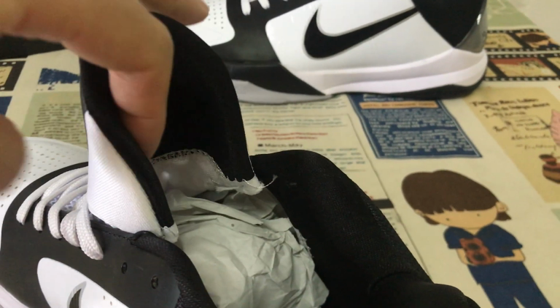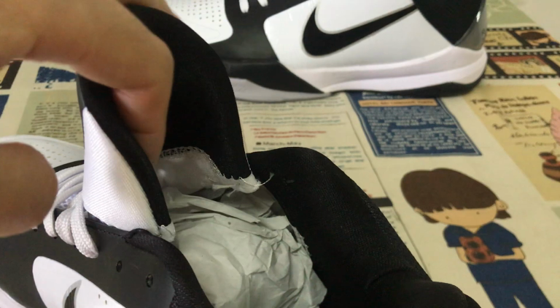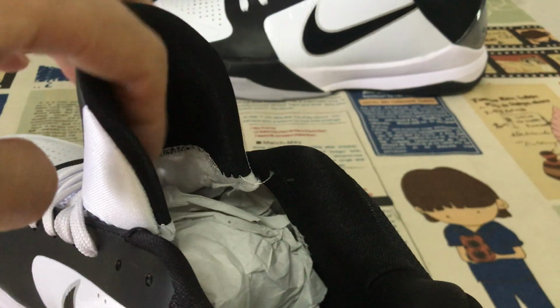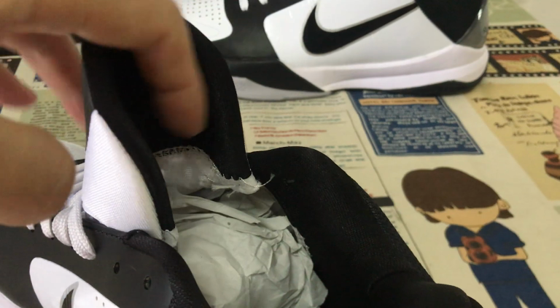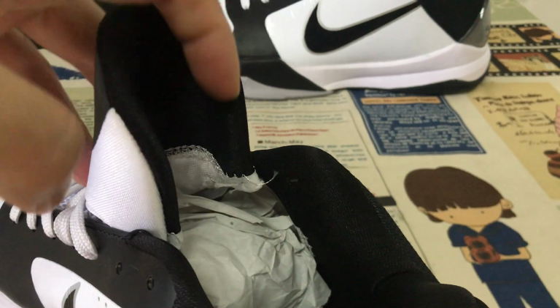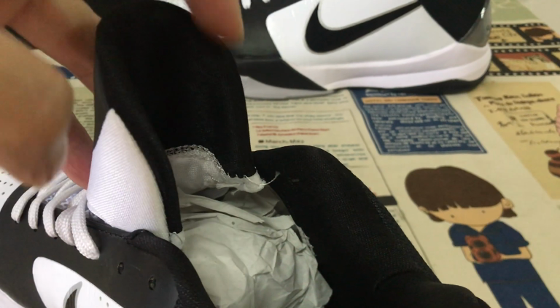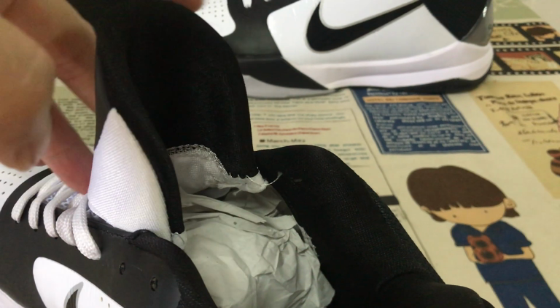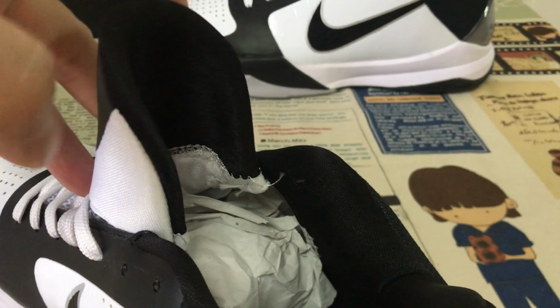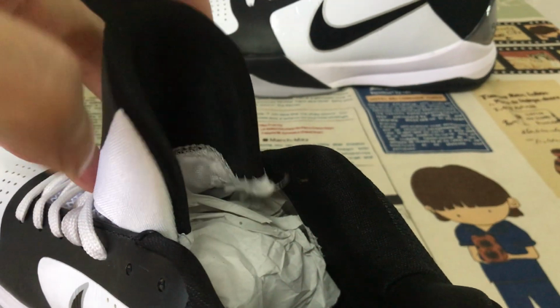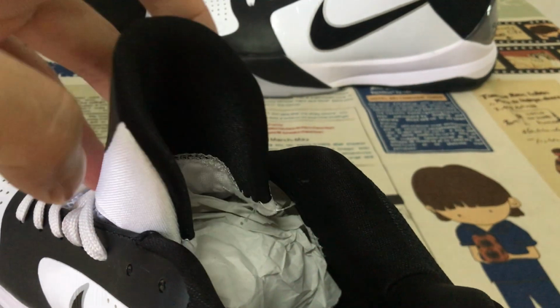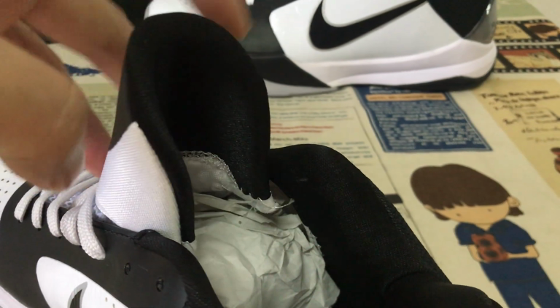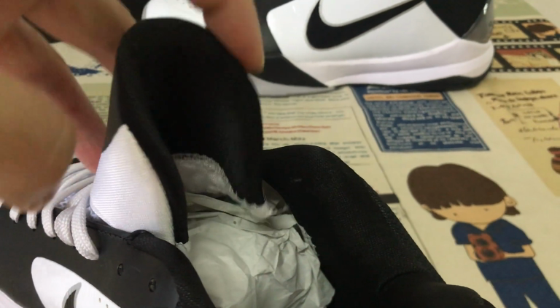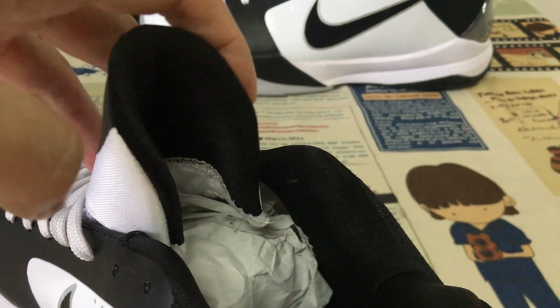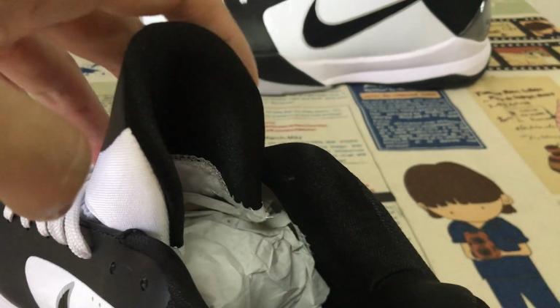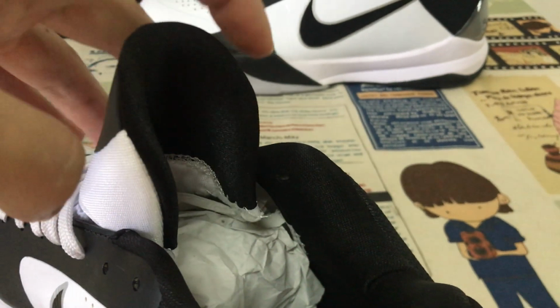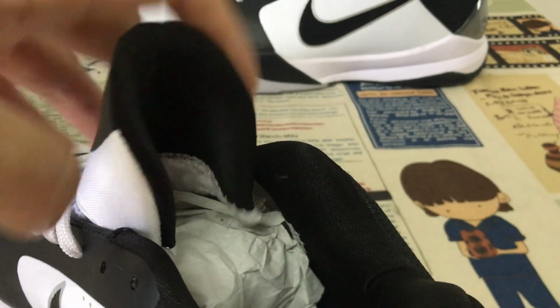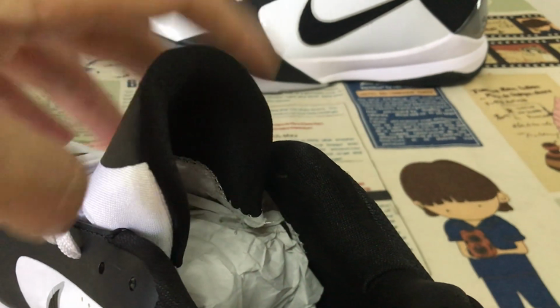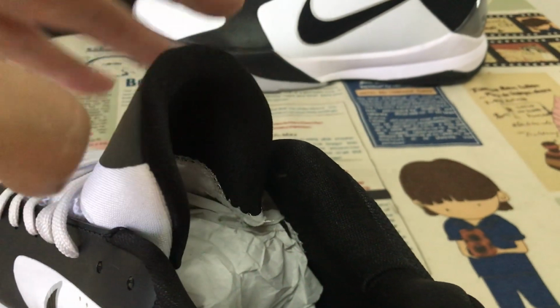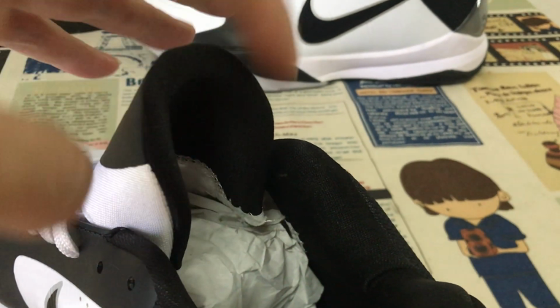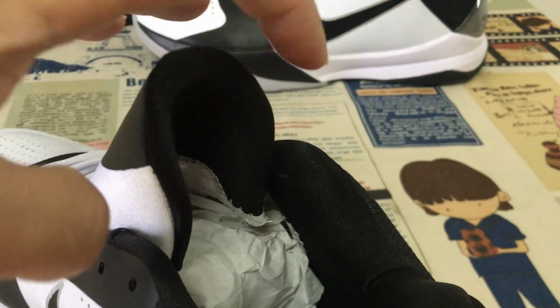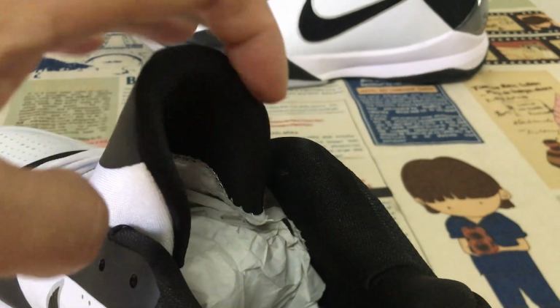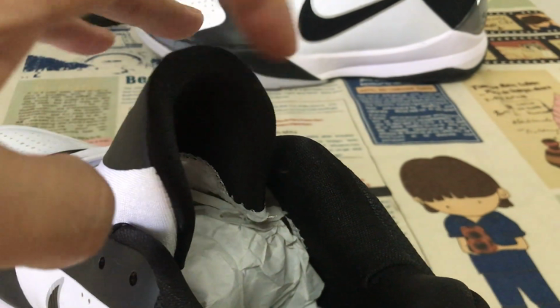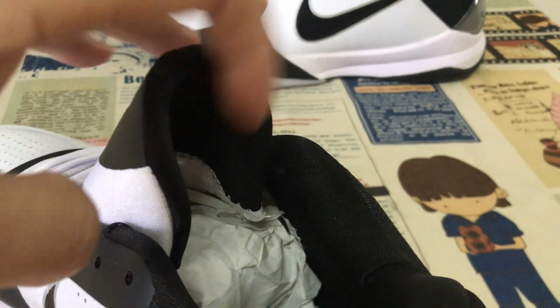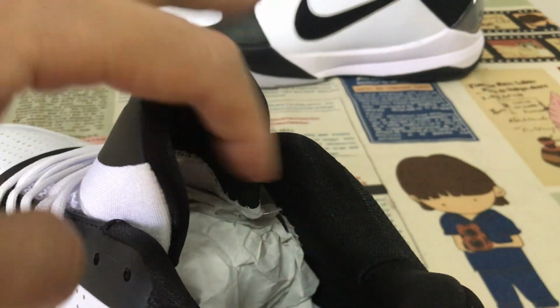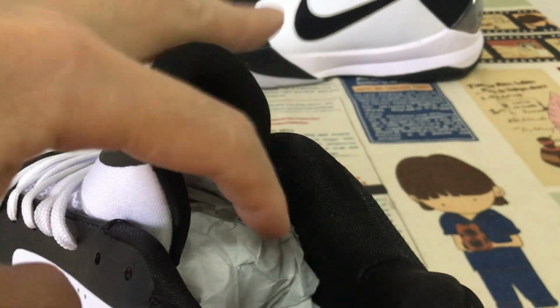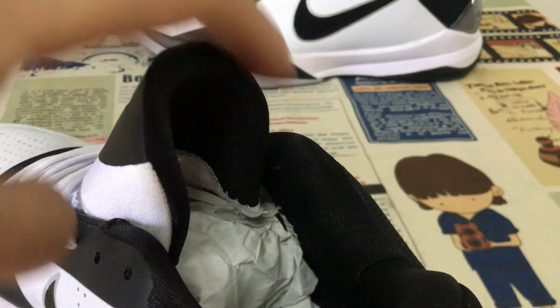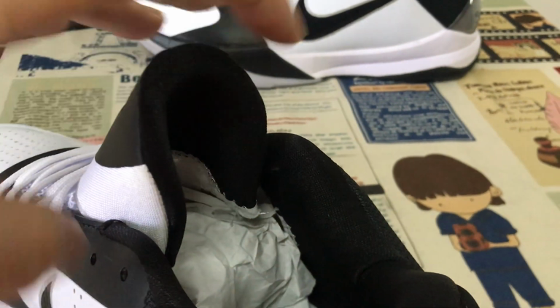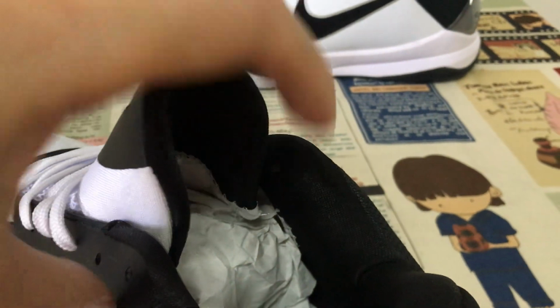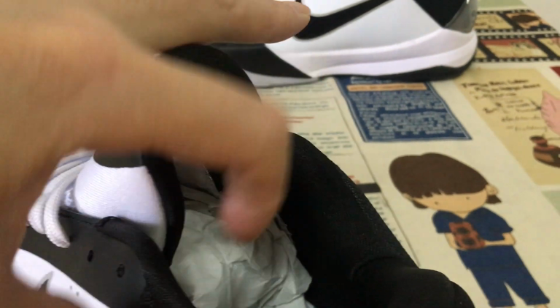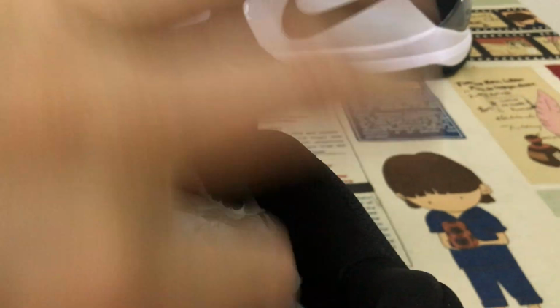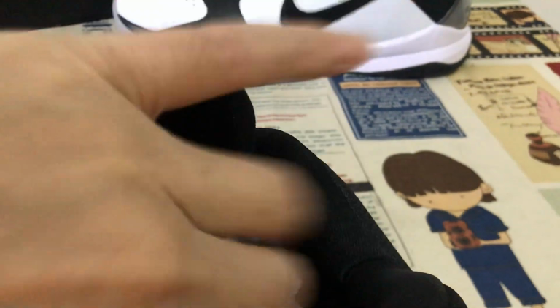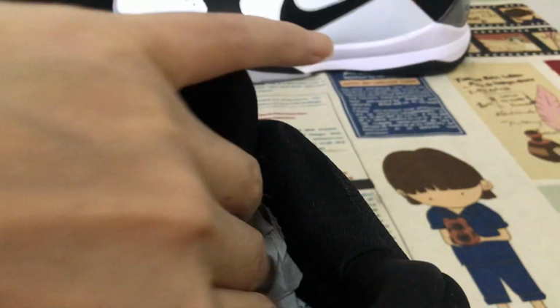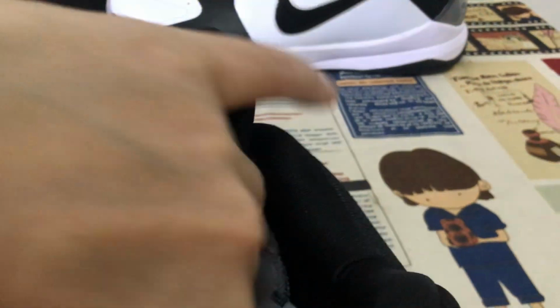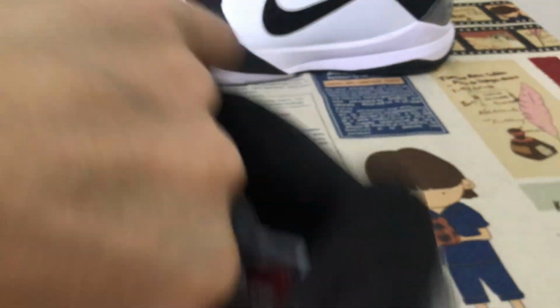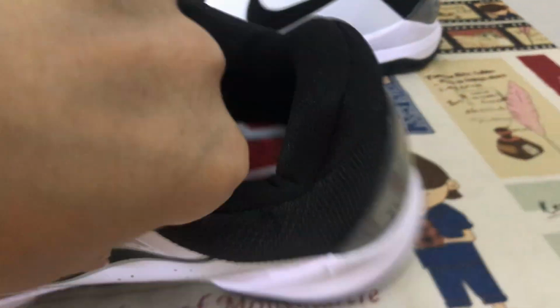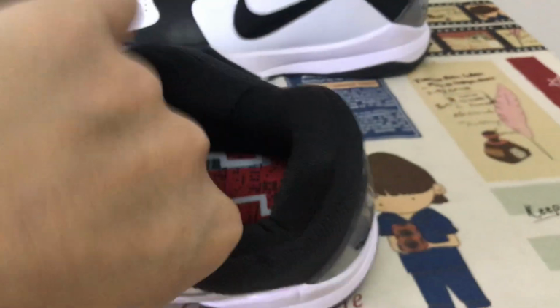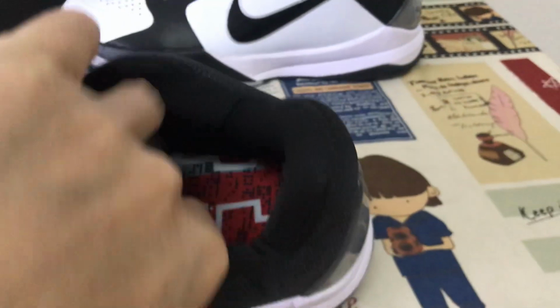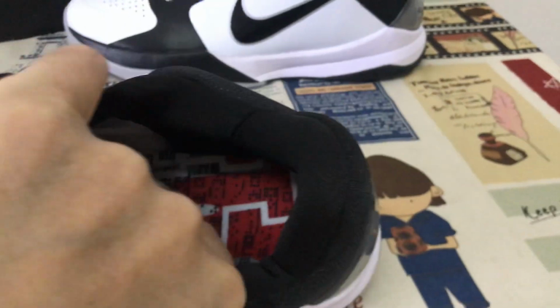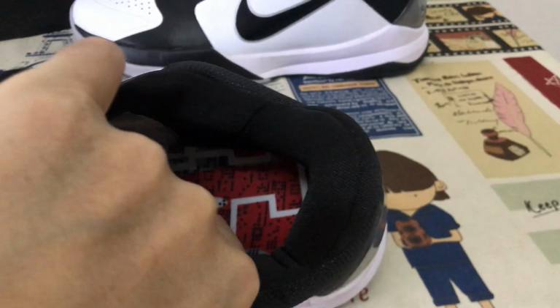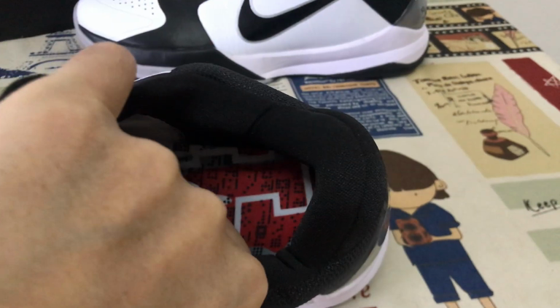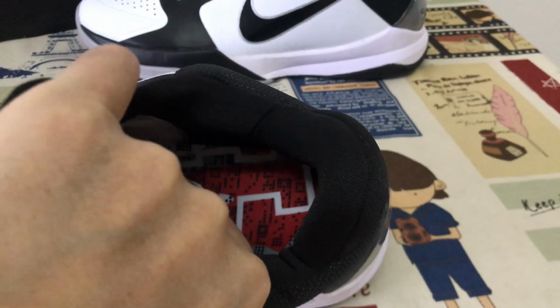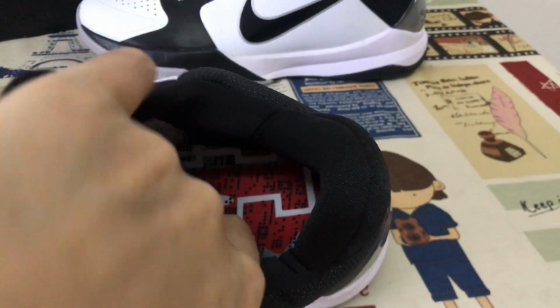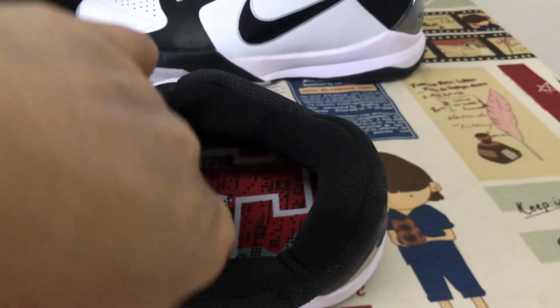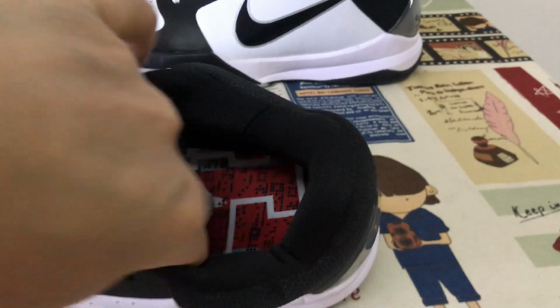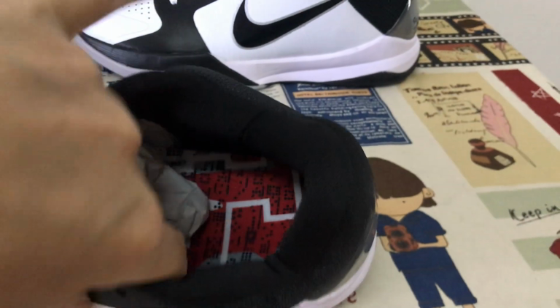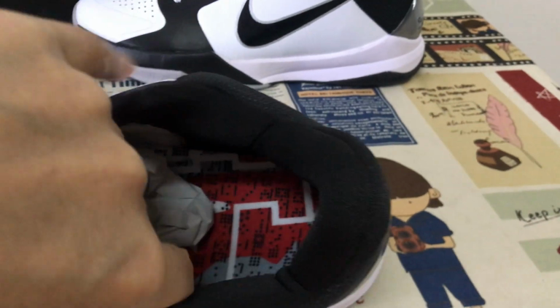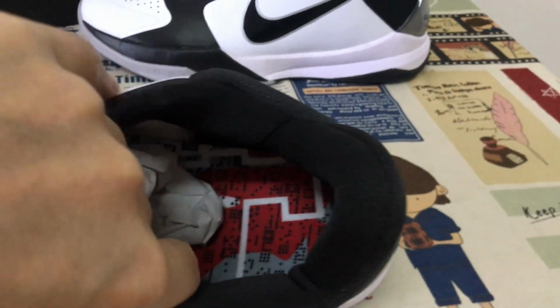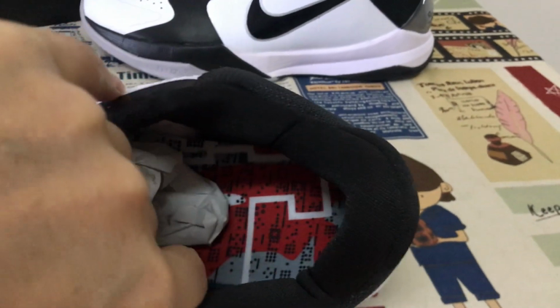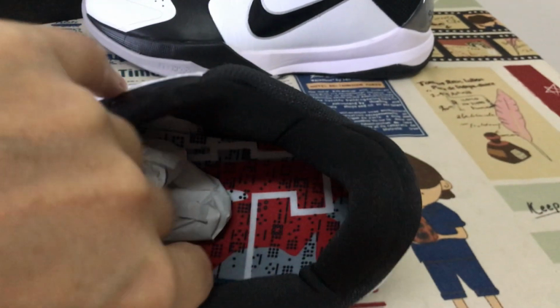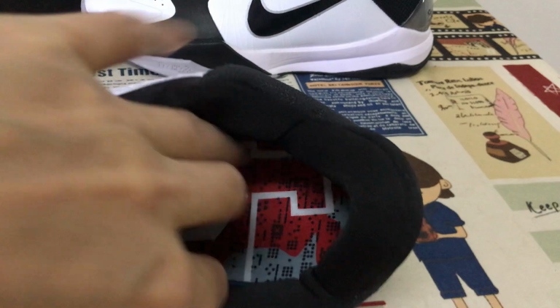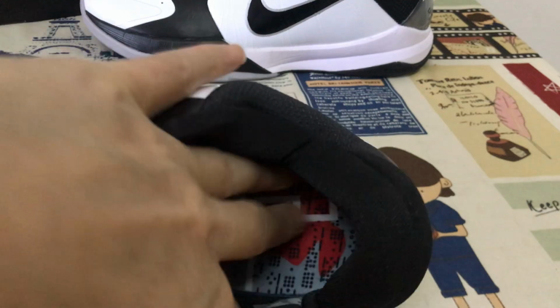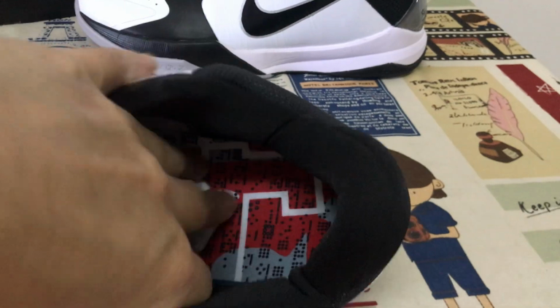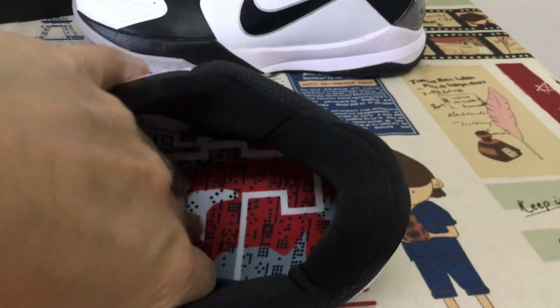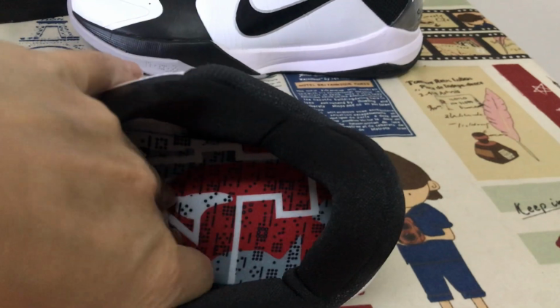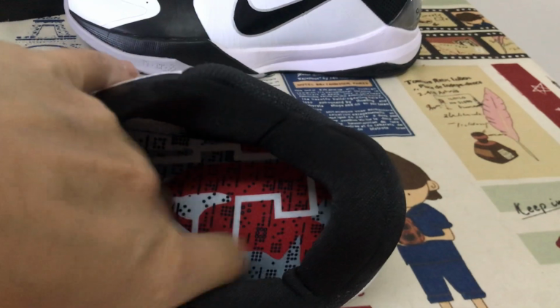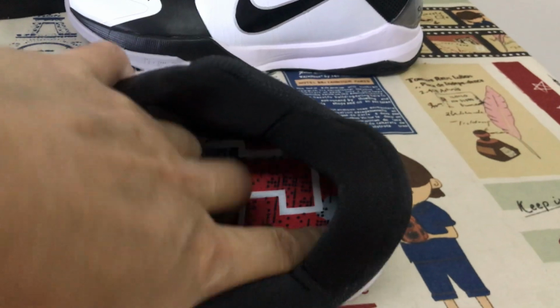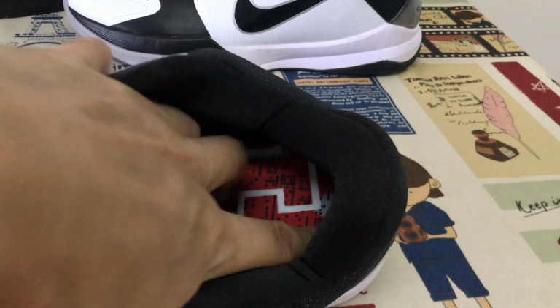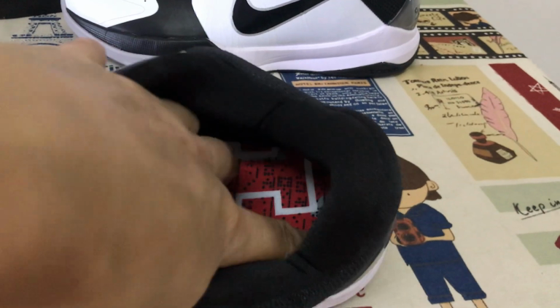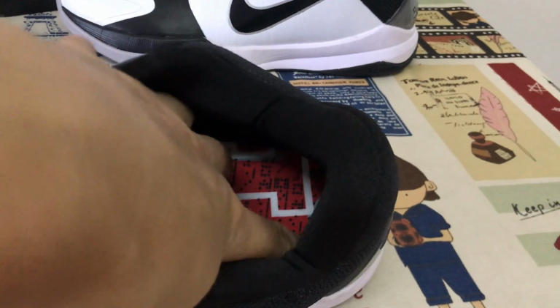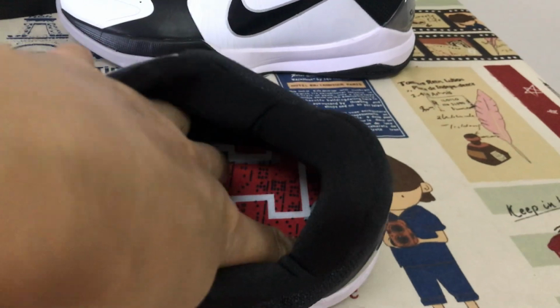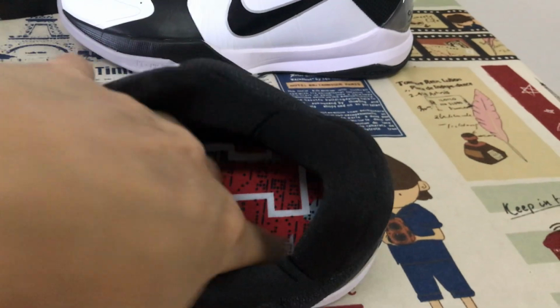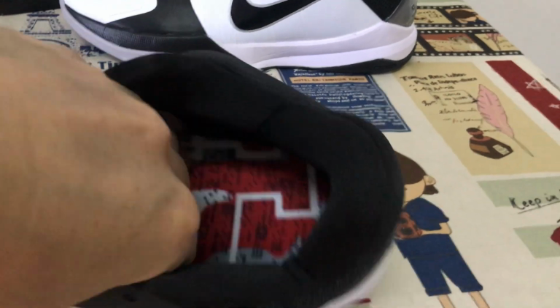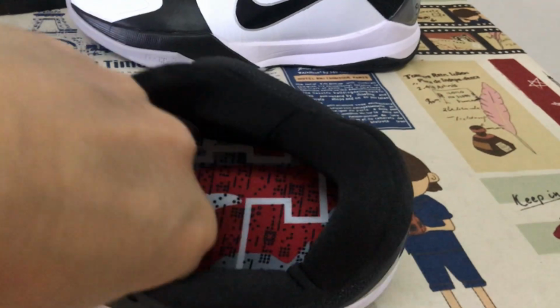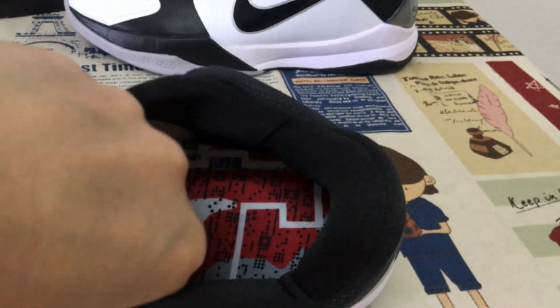Black color lining and tongue lining. Here's the inner suit.